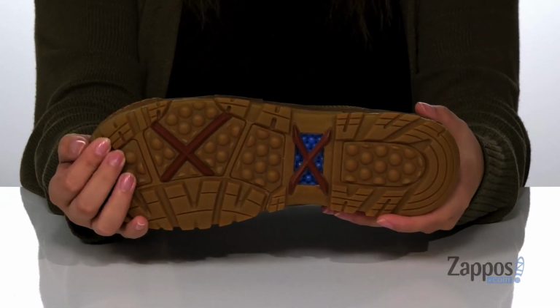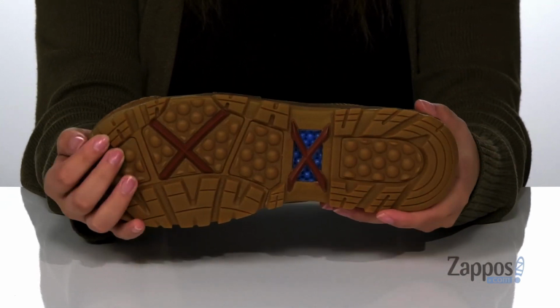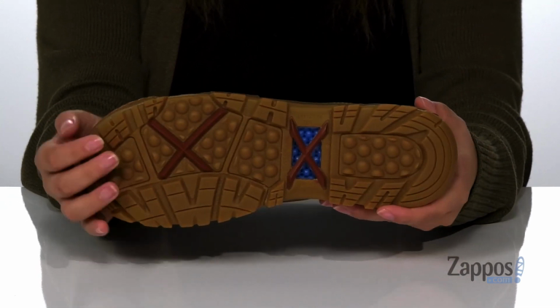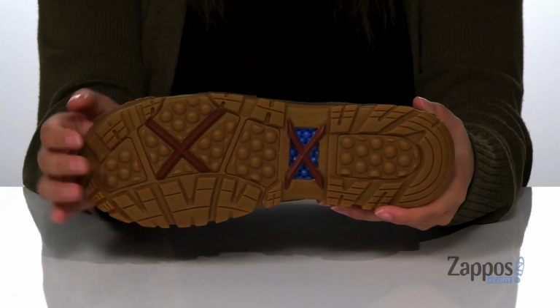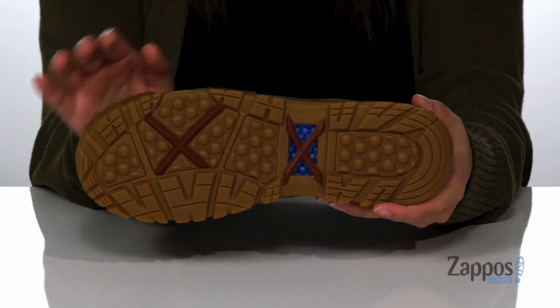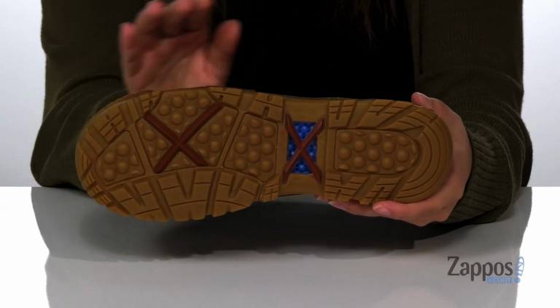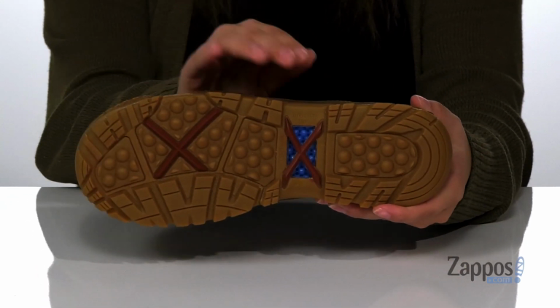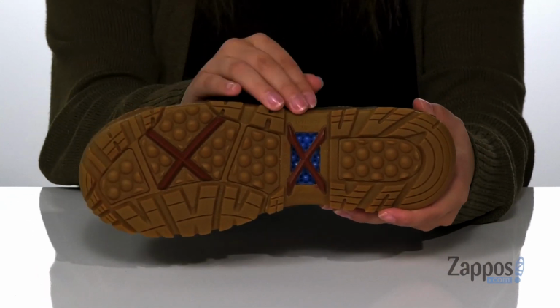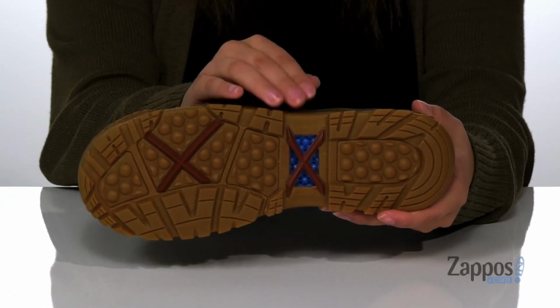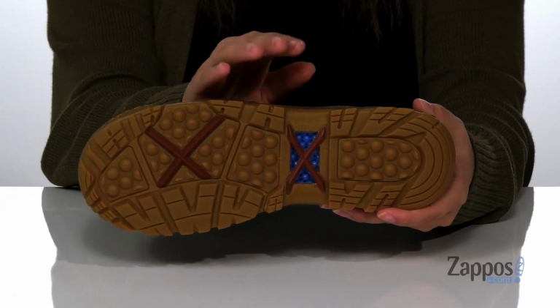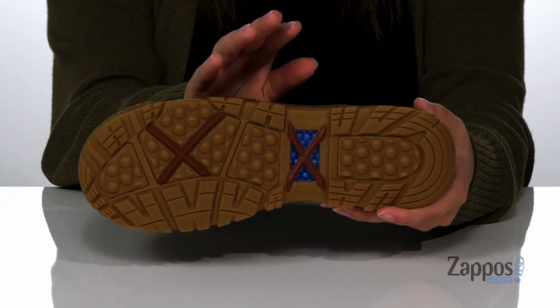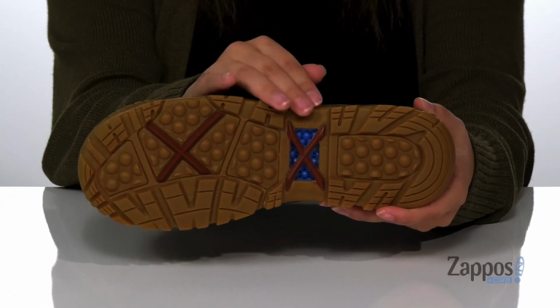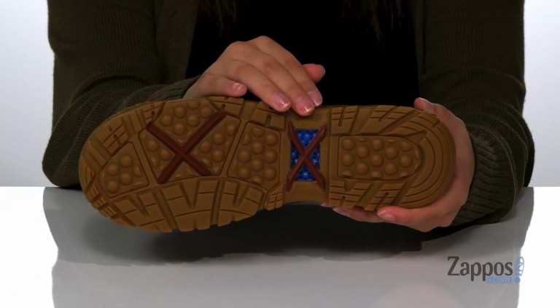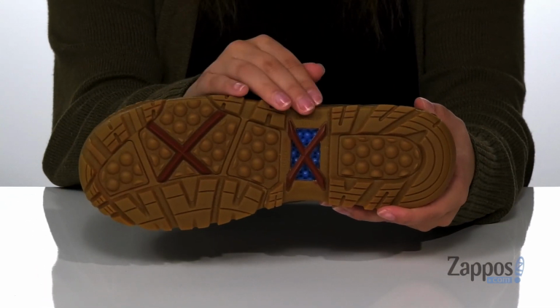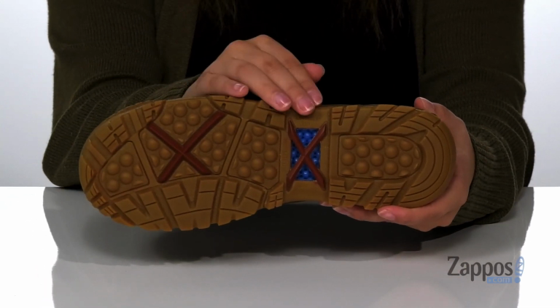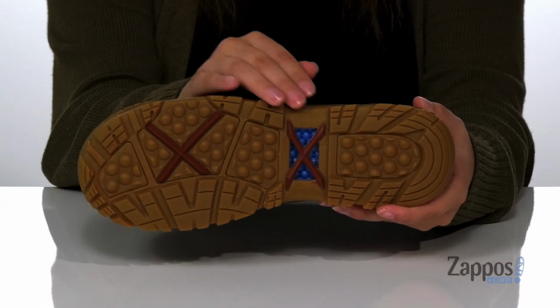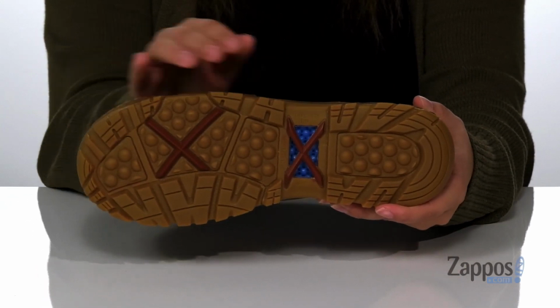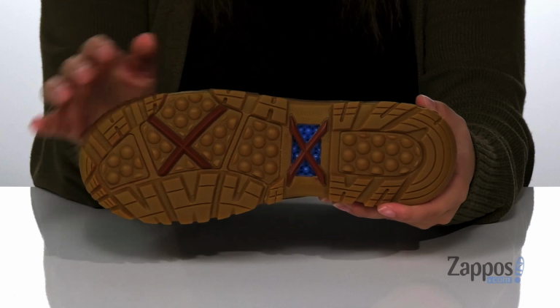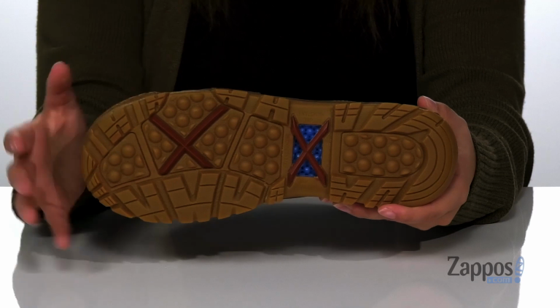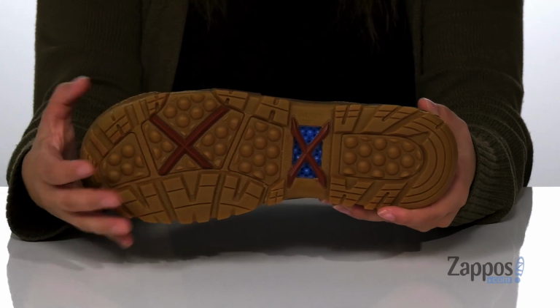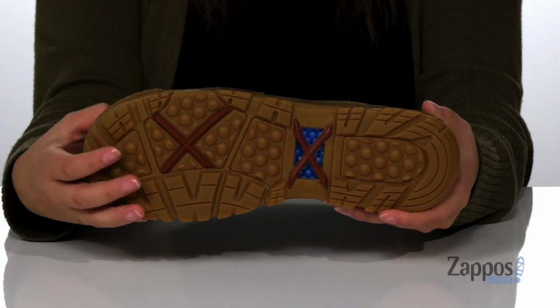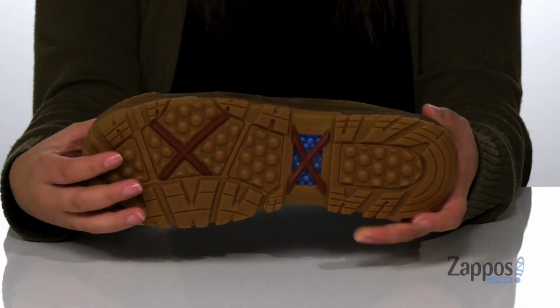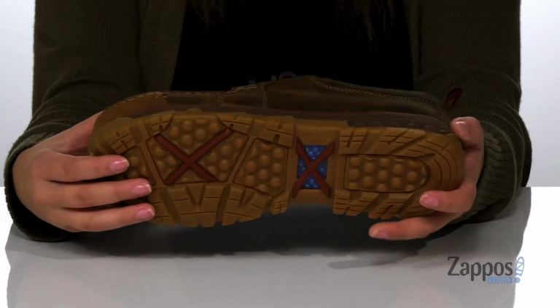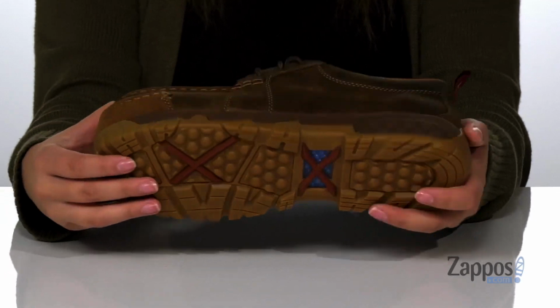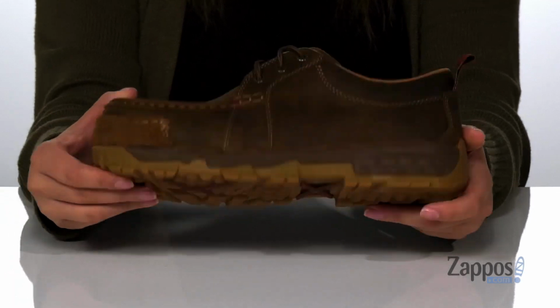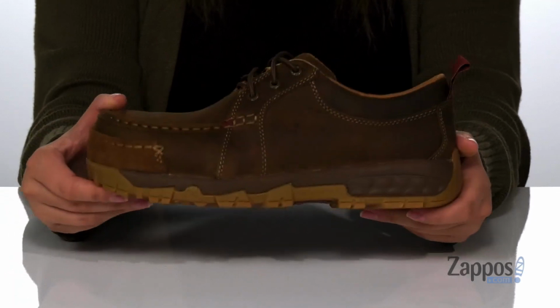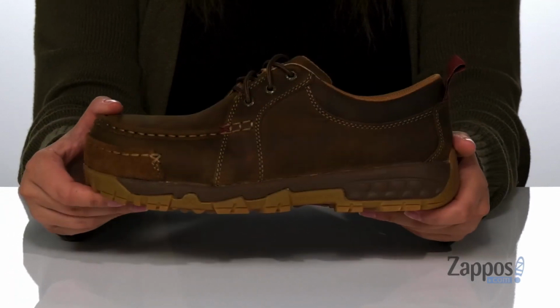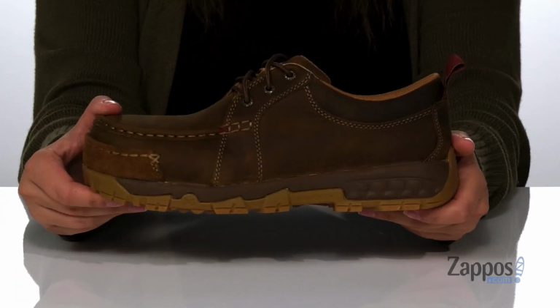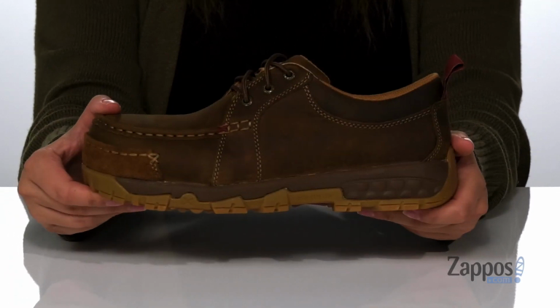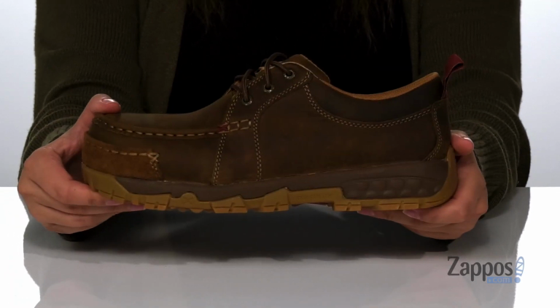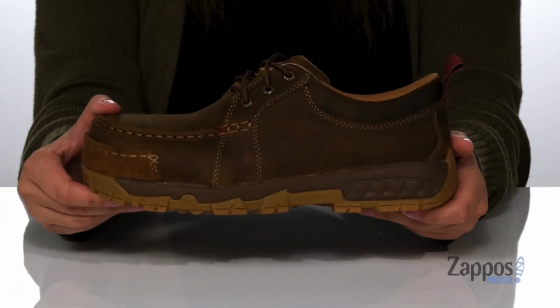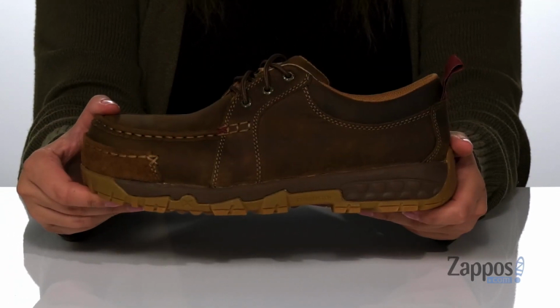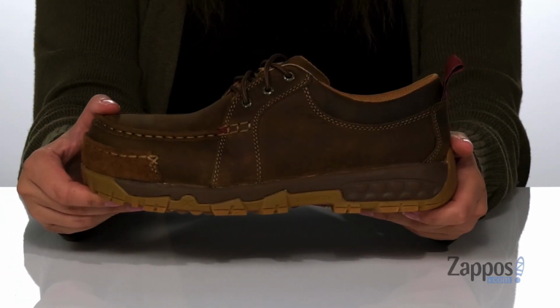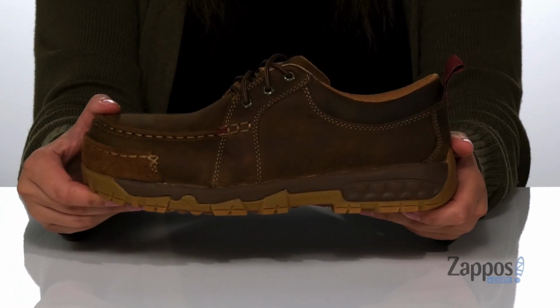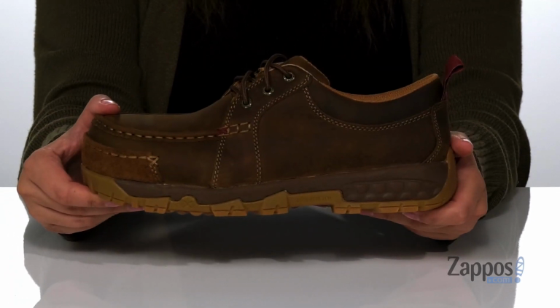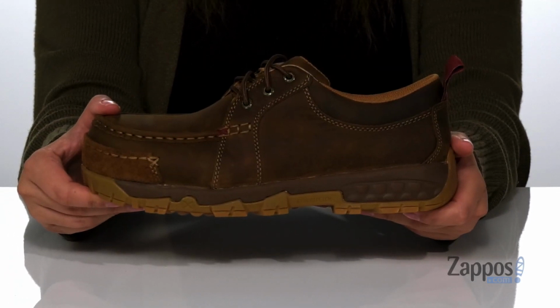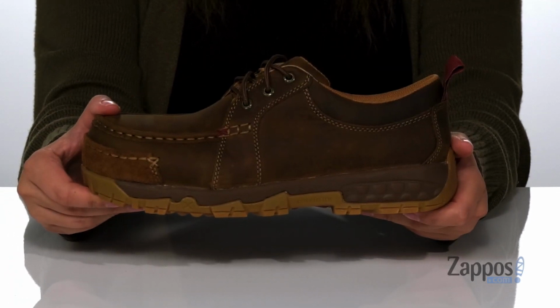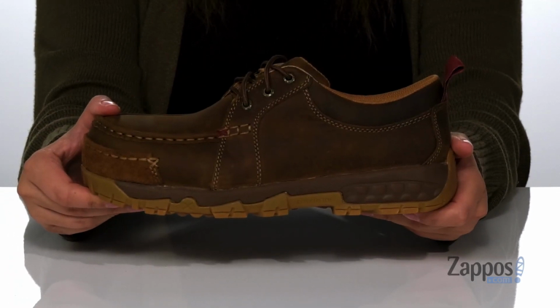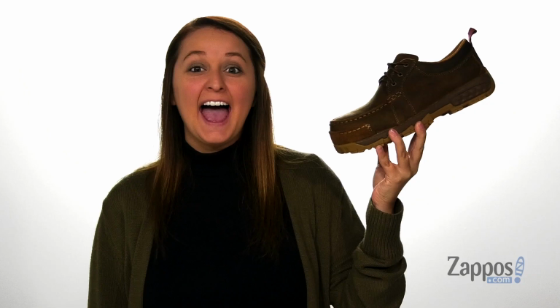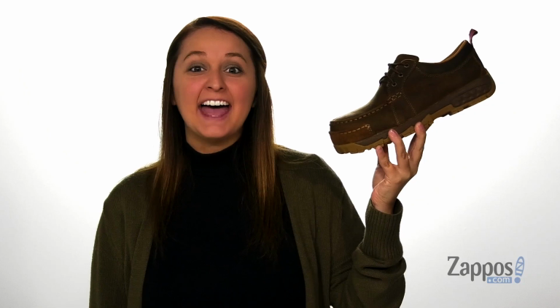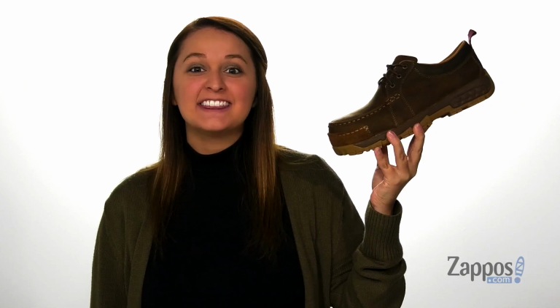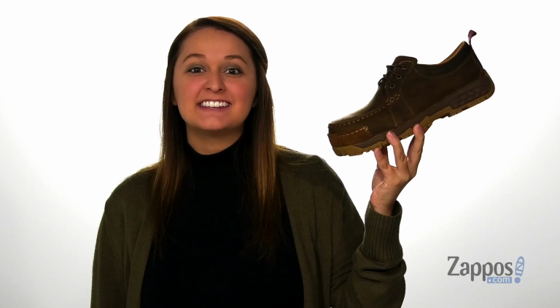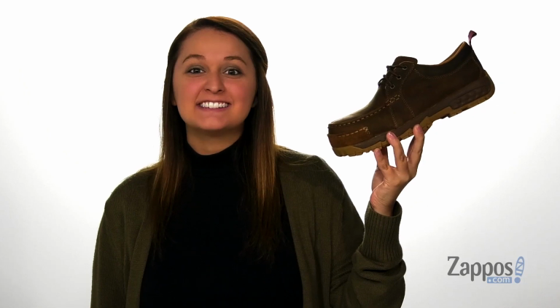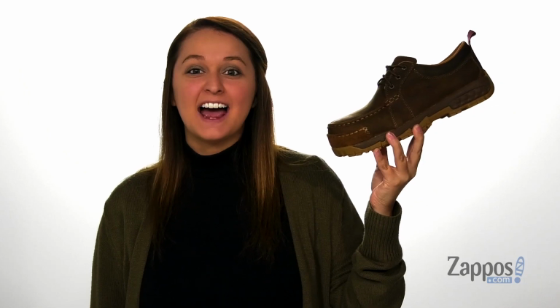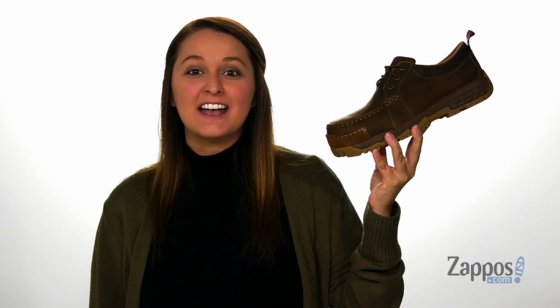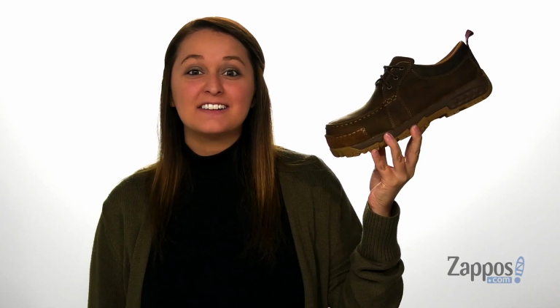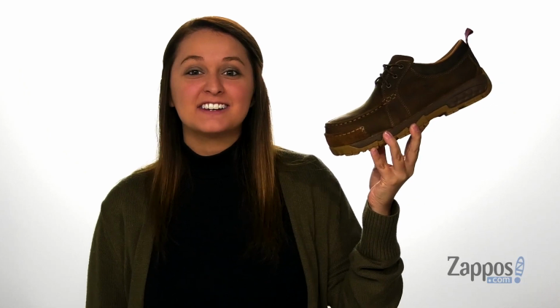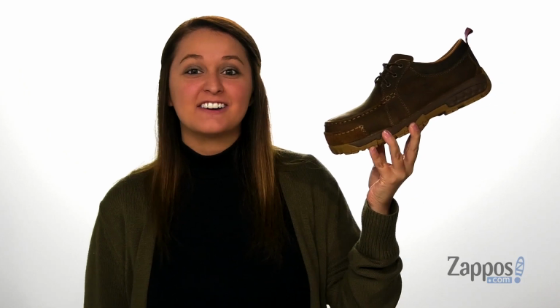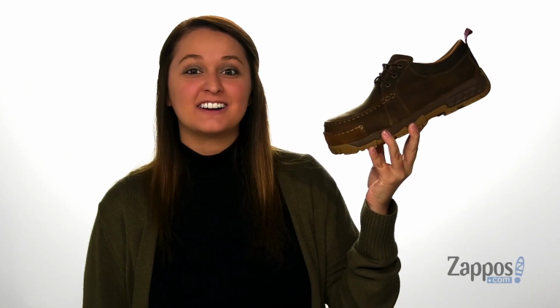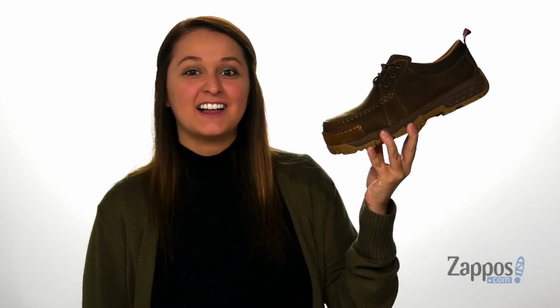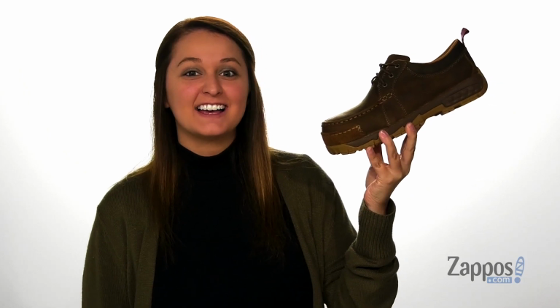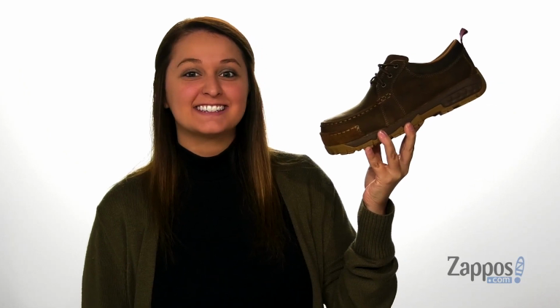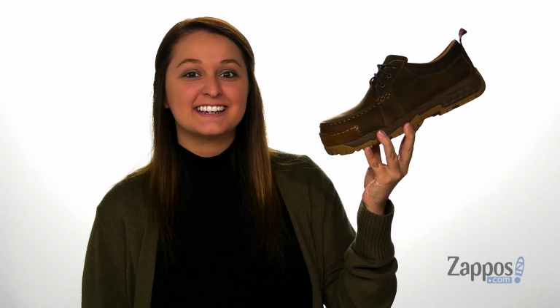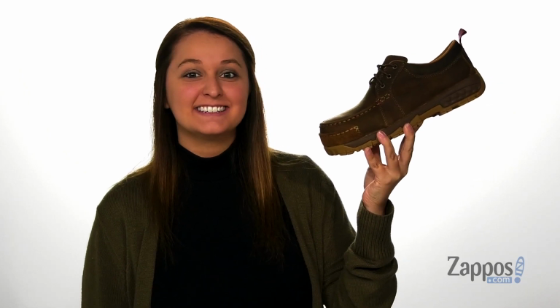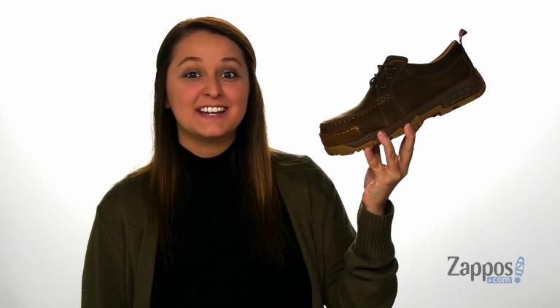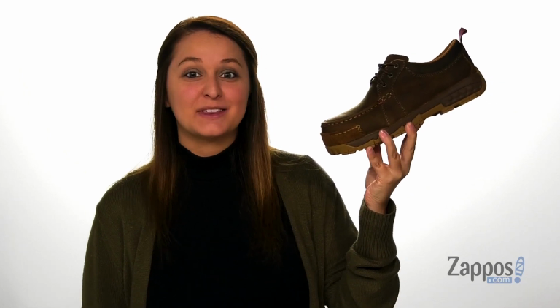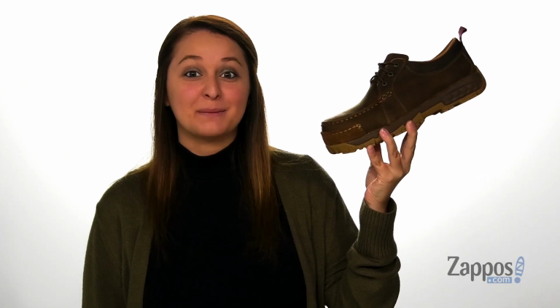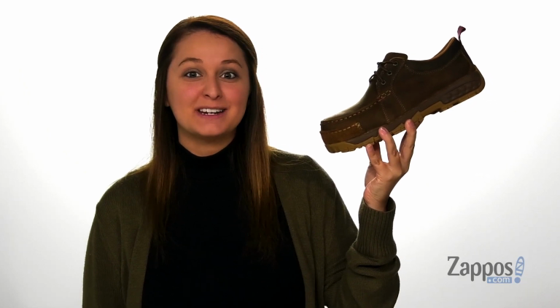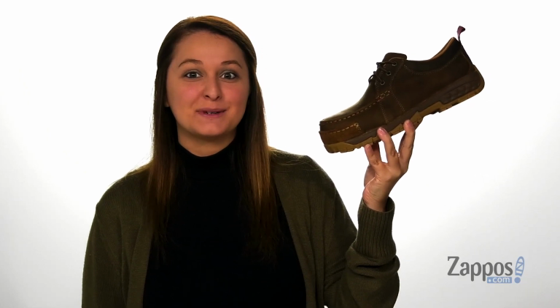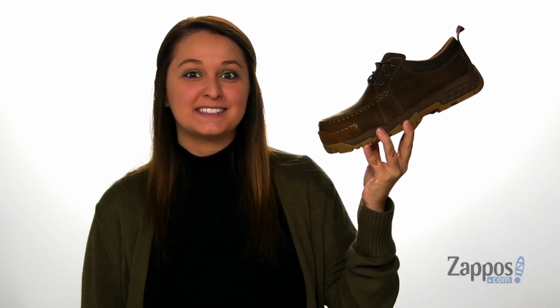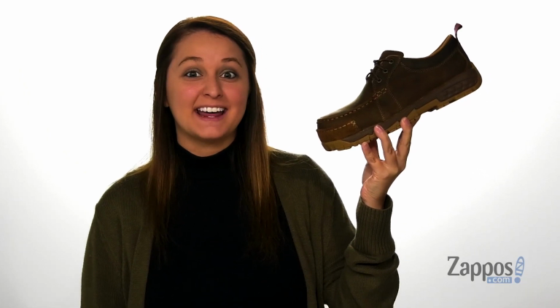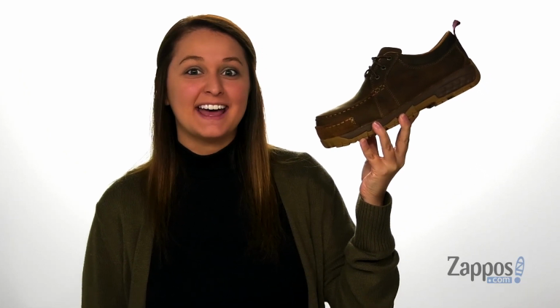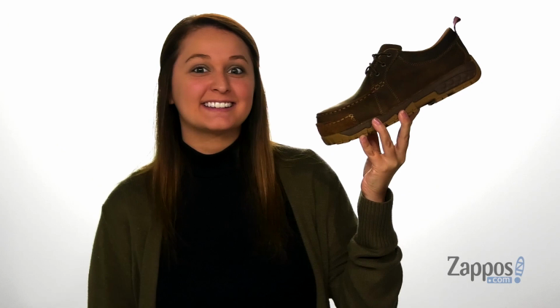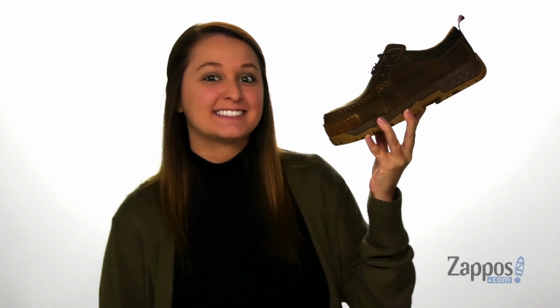Underneath is a slip and oil-resistant rubber outsole. Add this style to your closet — they're by Twisted X.